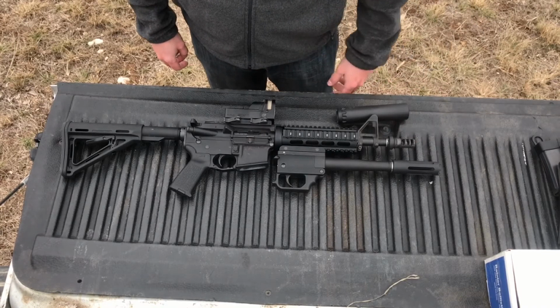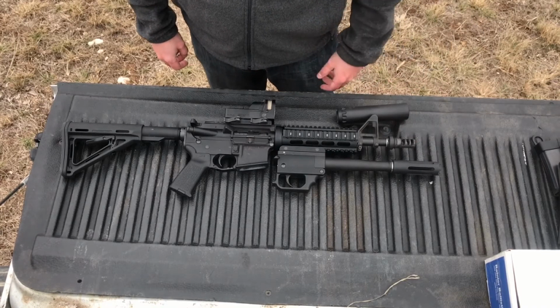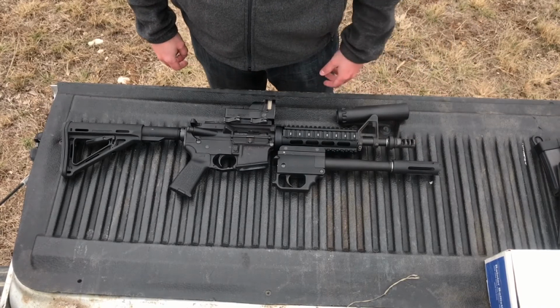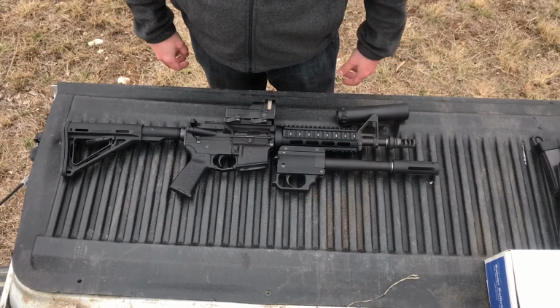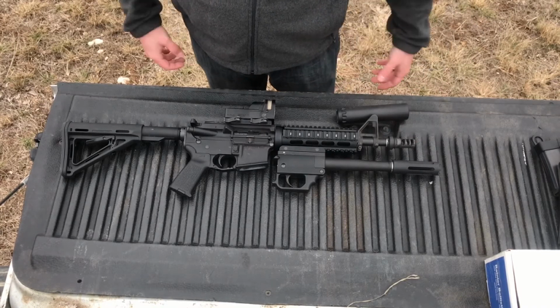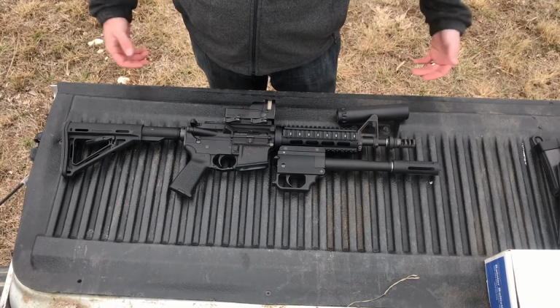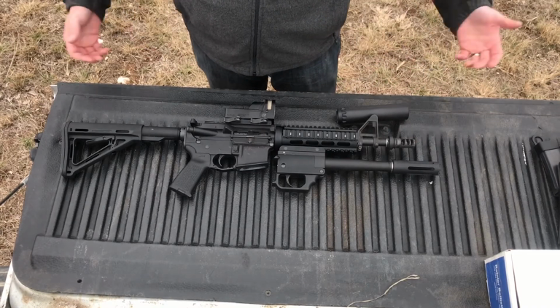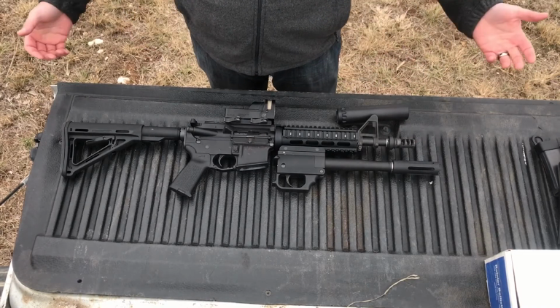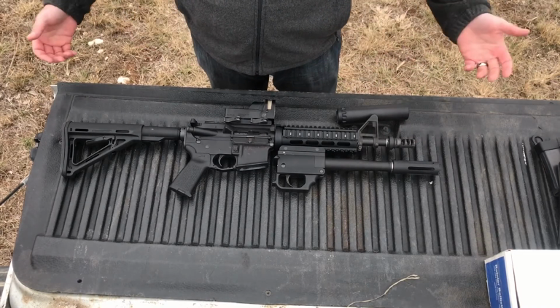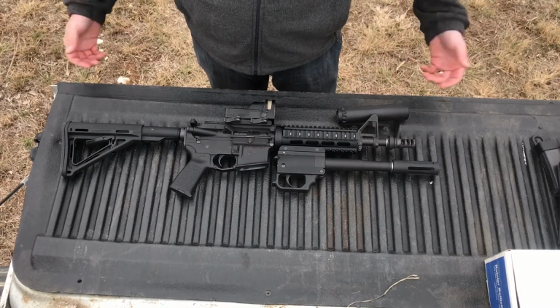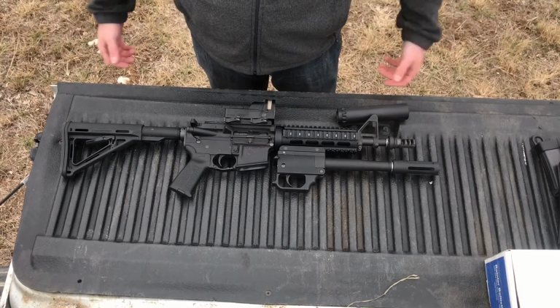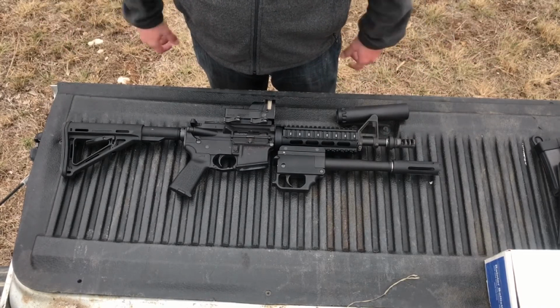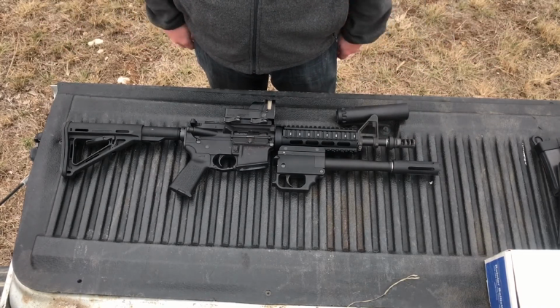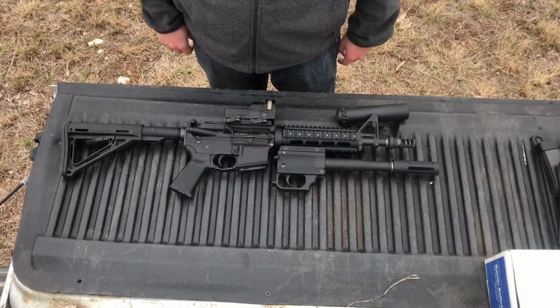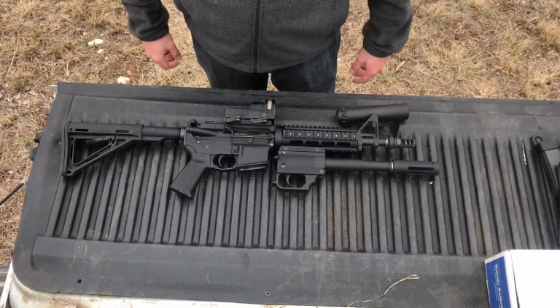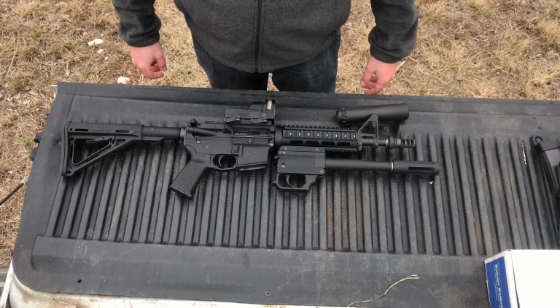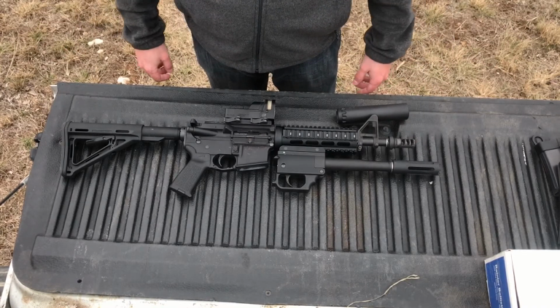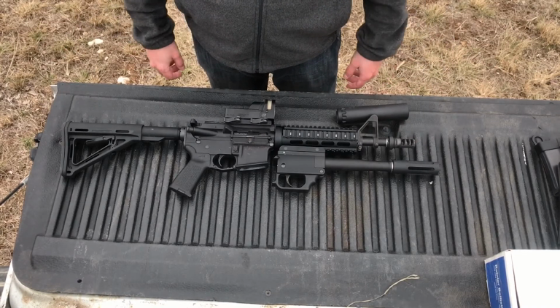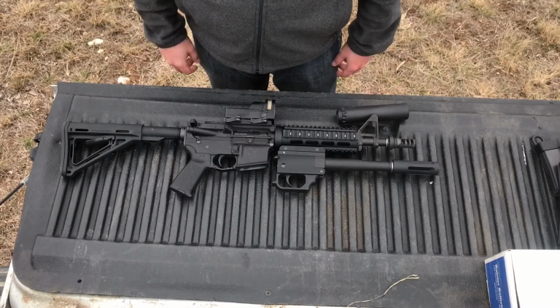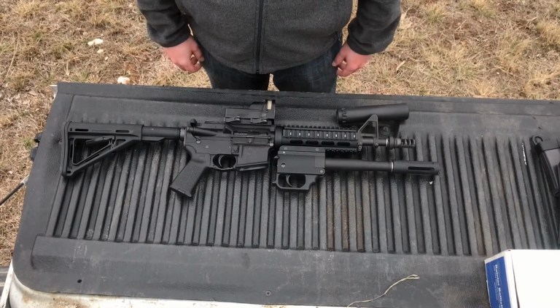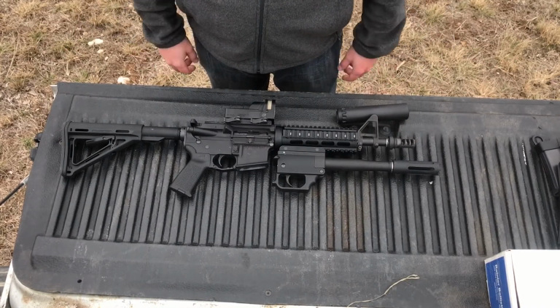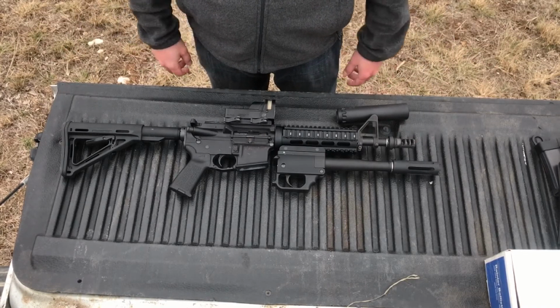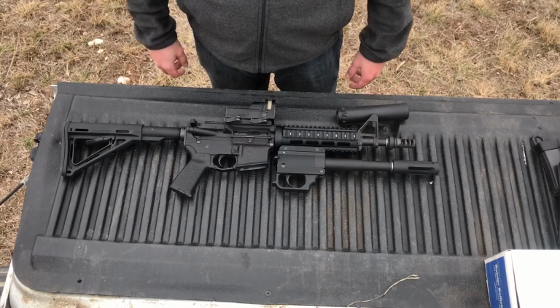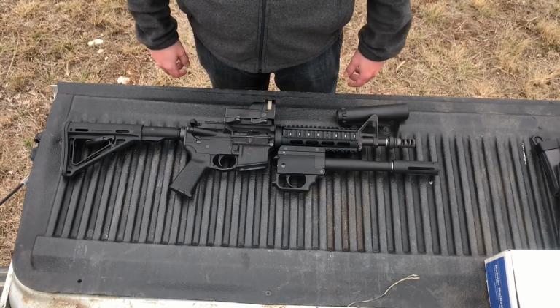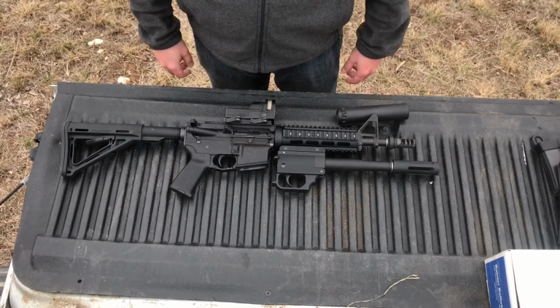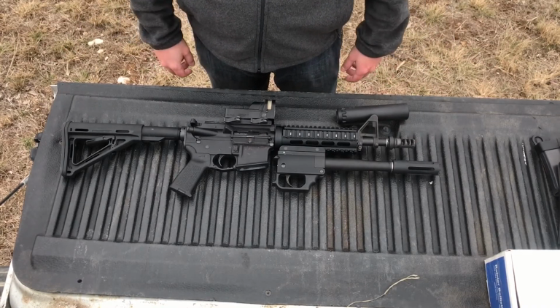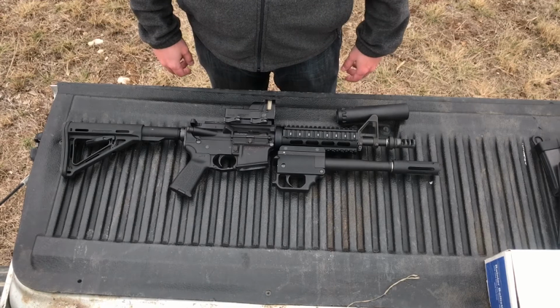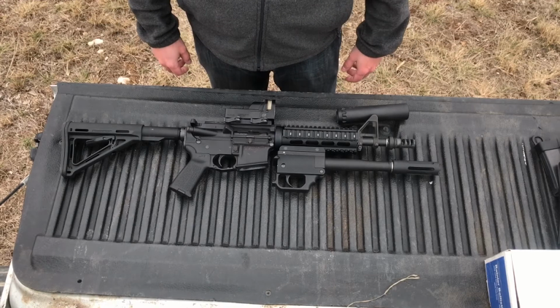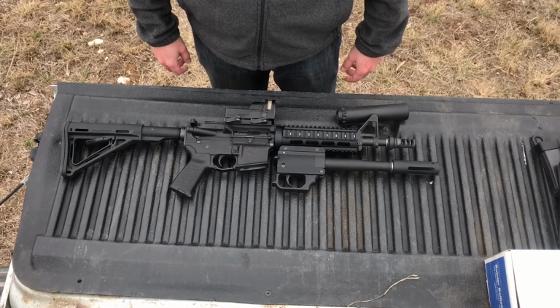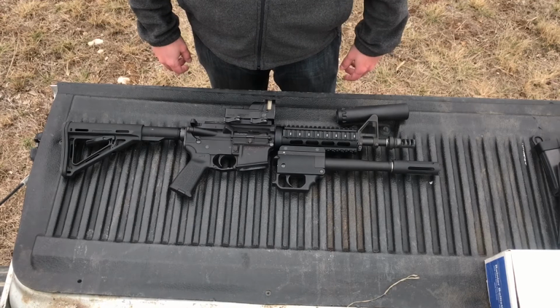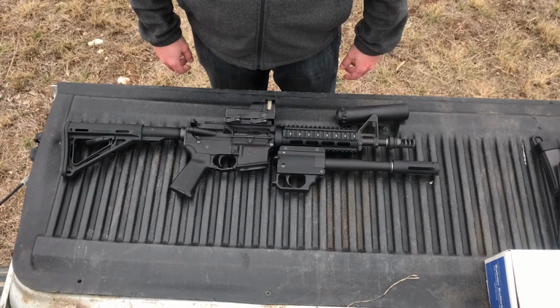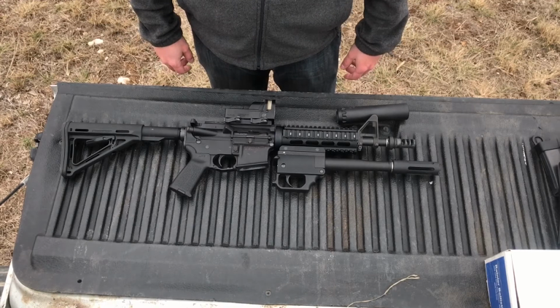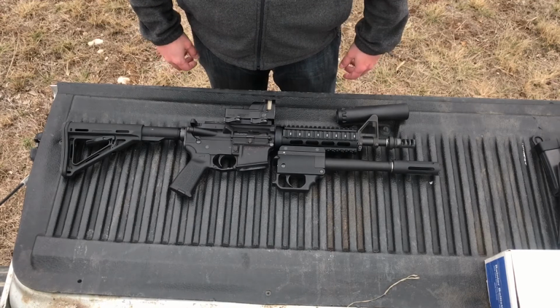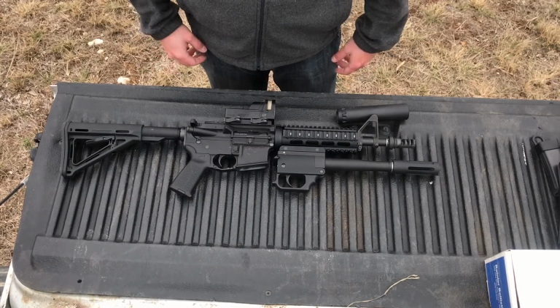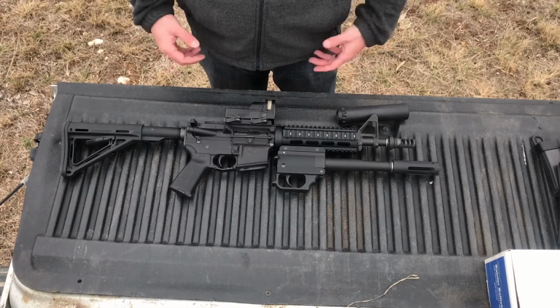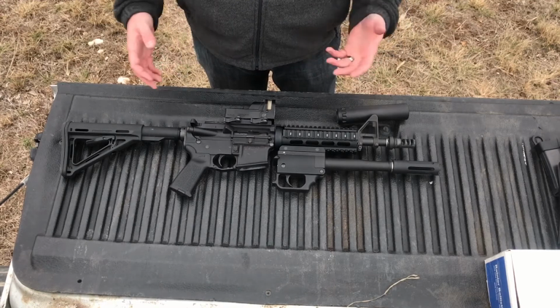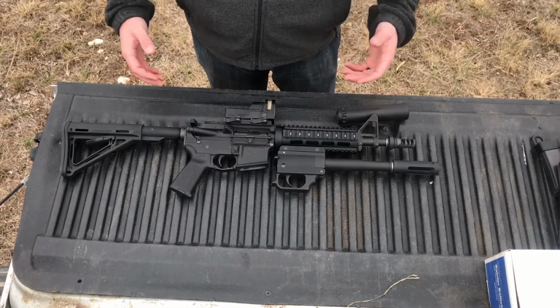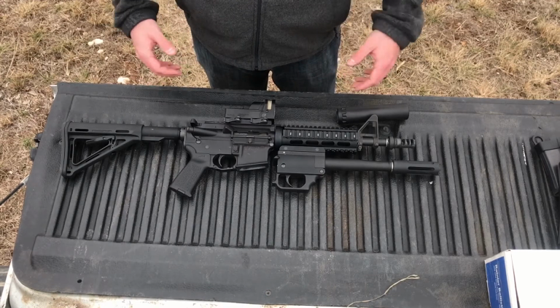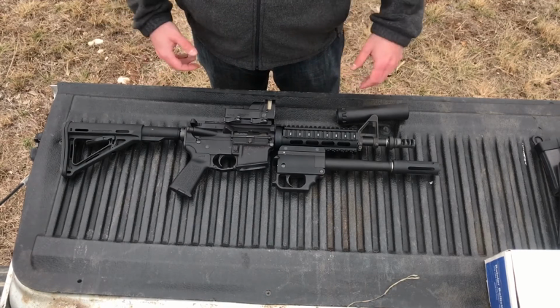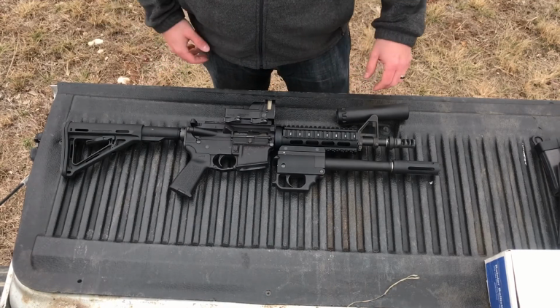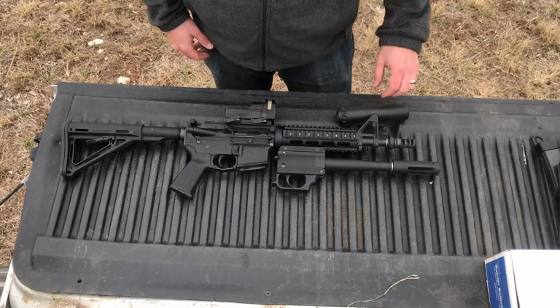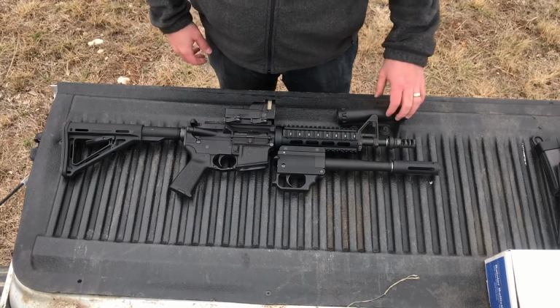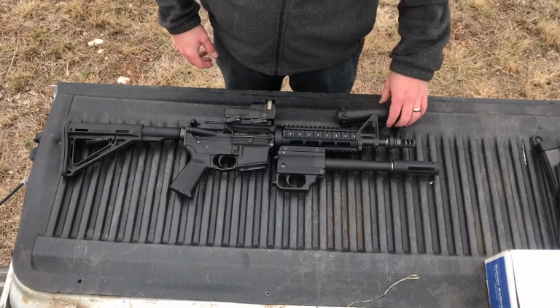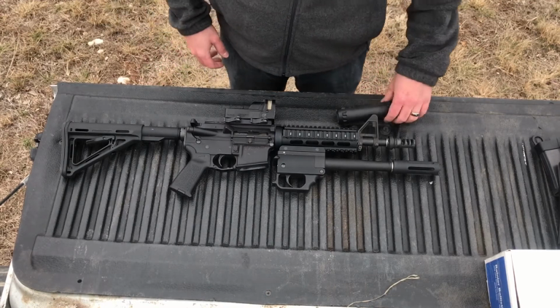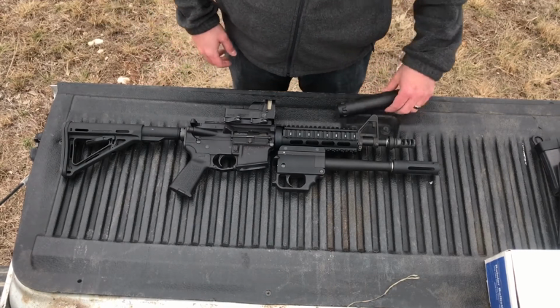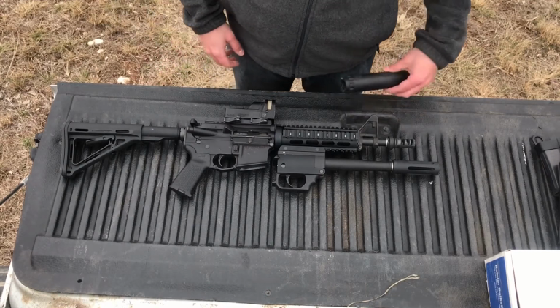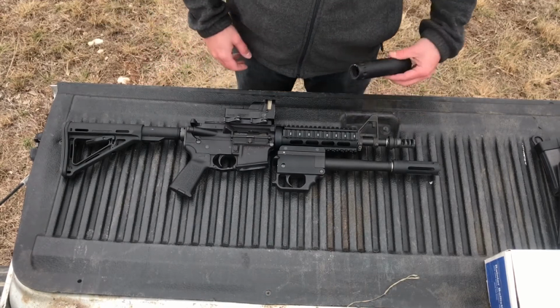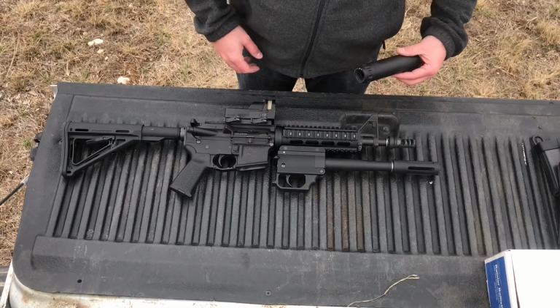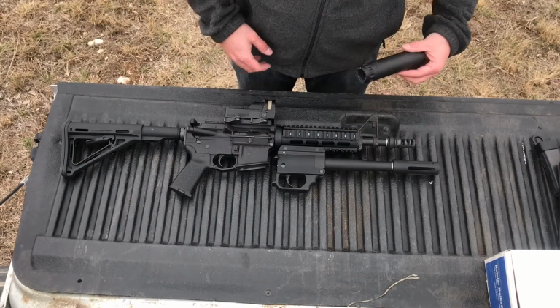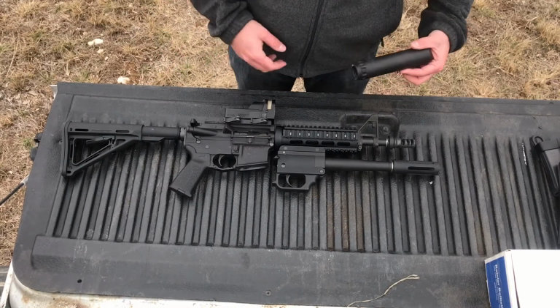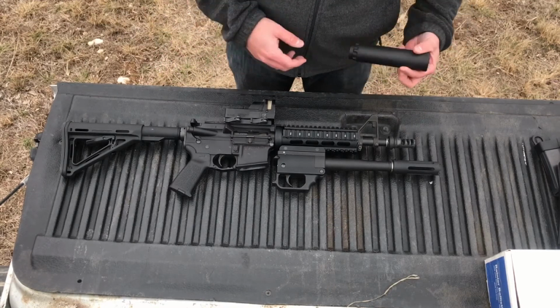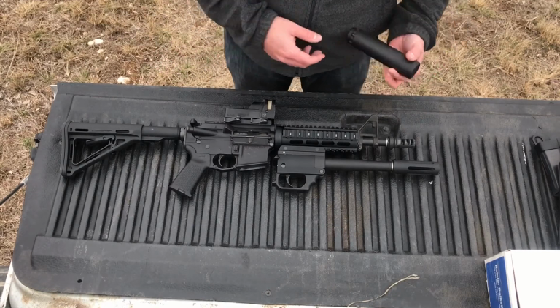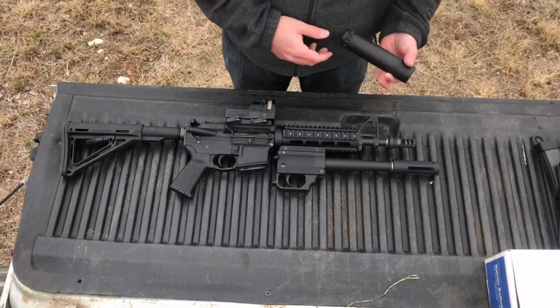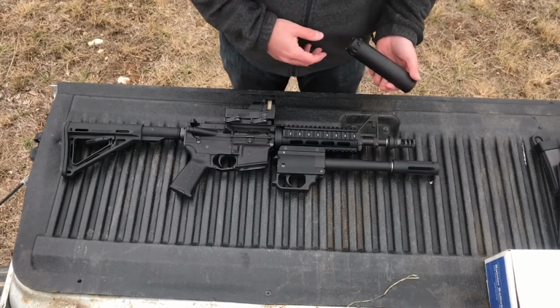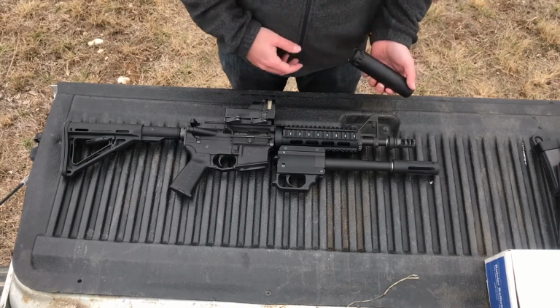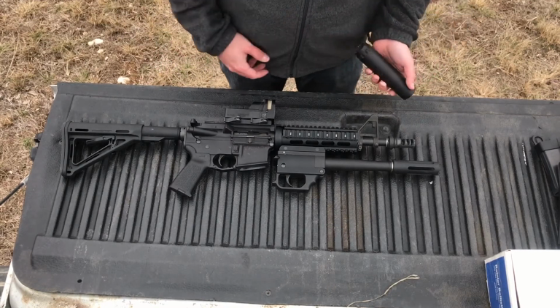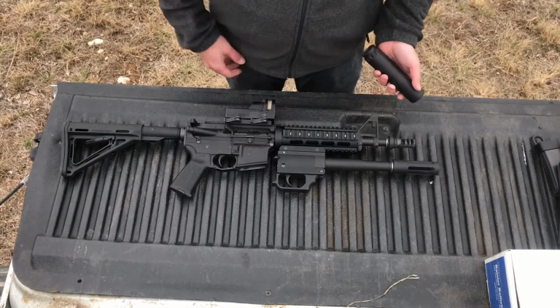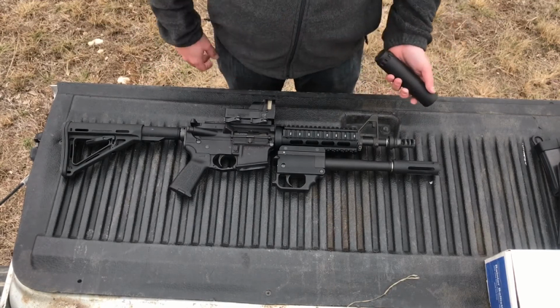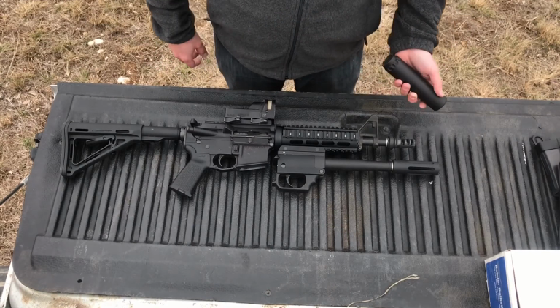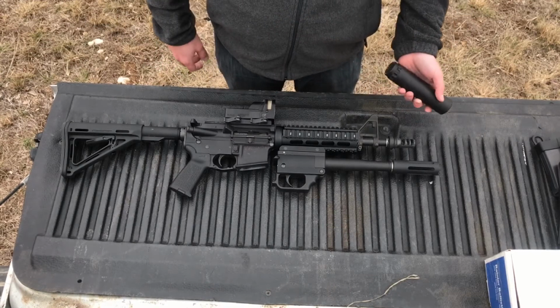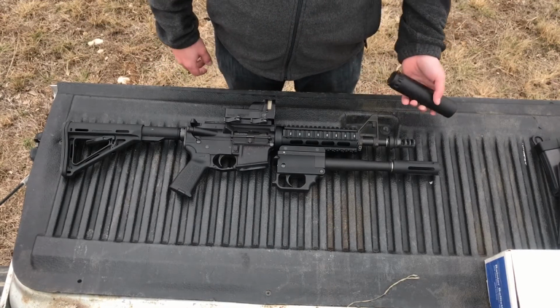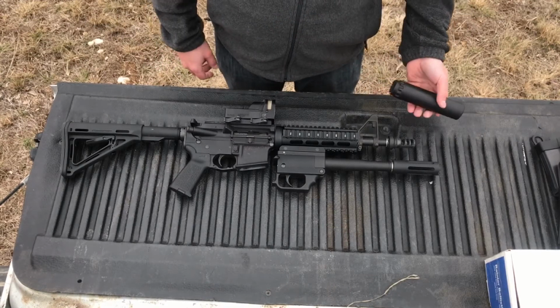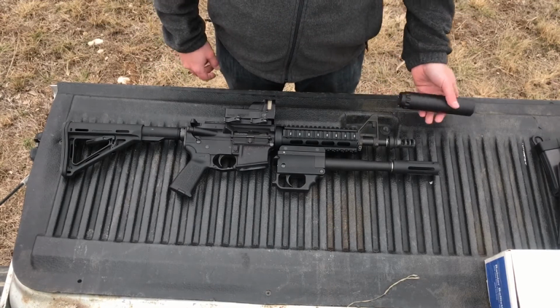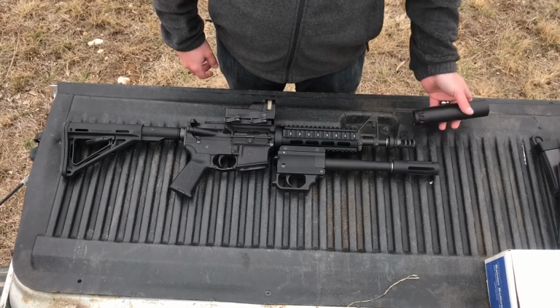Now if you're breaching doors, you're probably not looking on YouTube for fun new toys. So I'm not going to say this is necessarily practical for everybody, but it's a lot of fun.